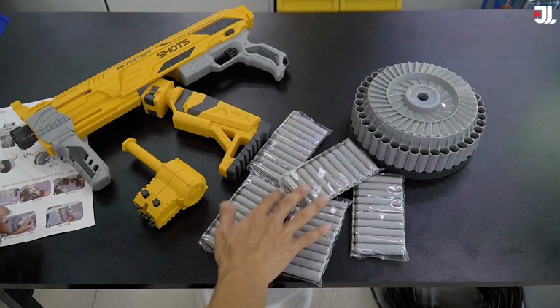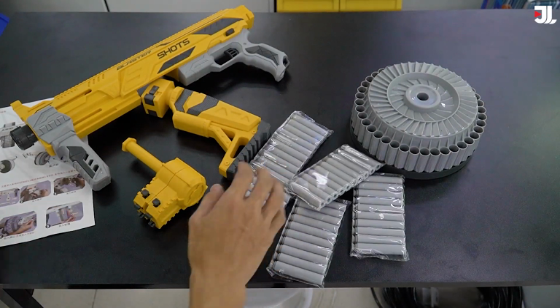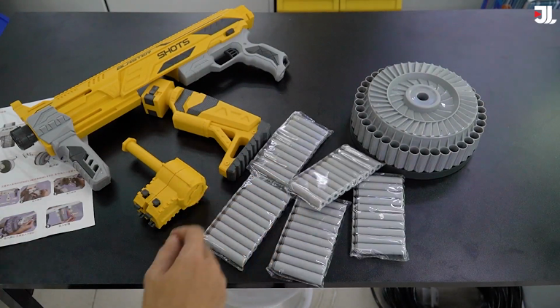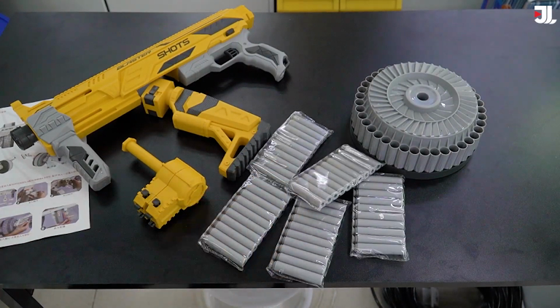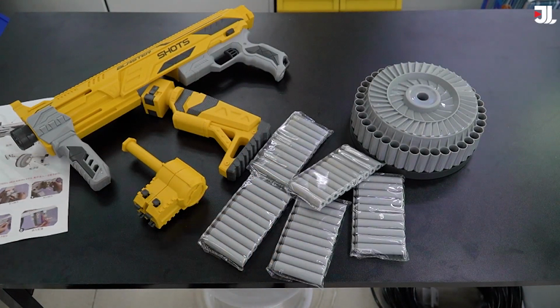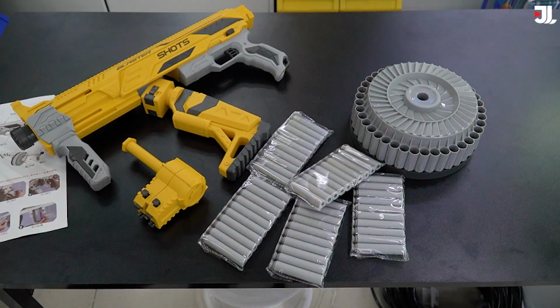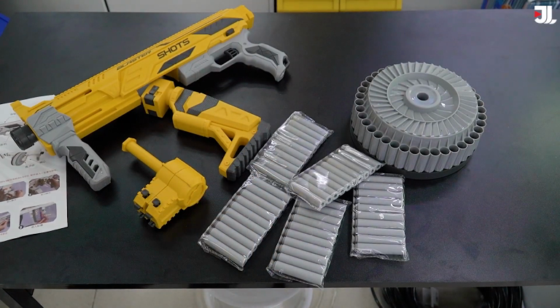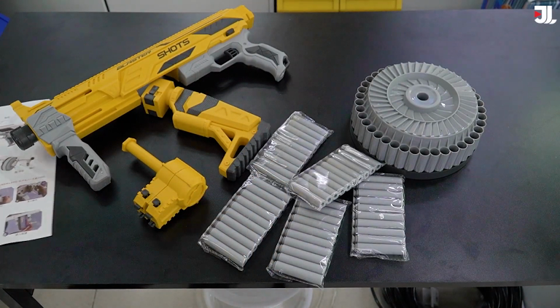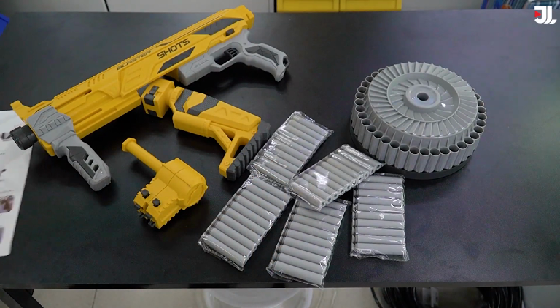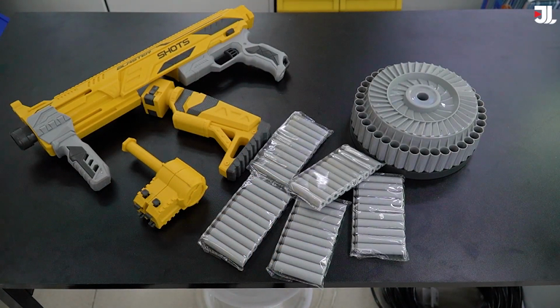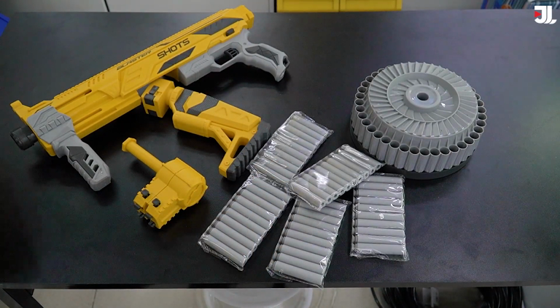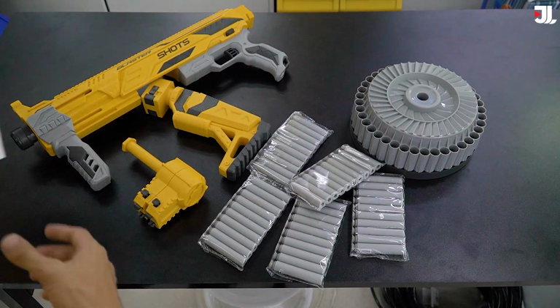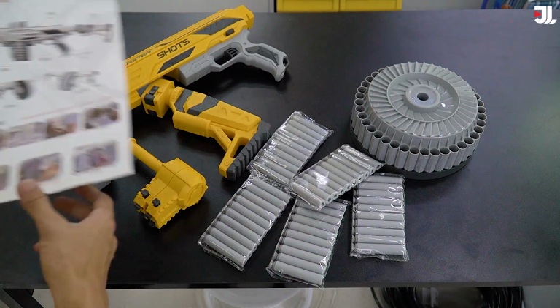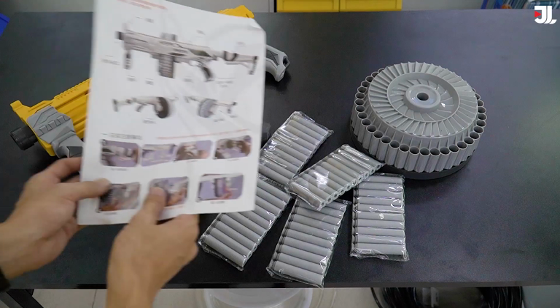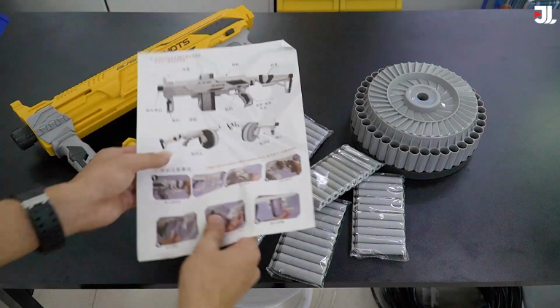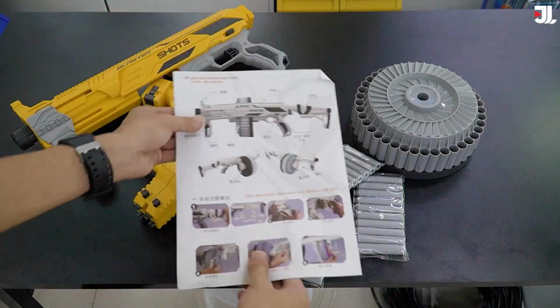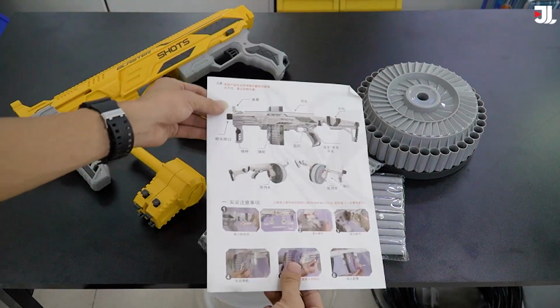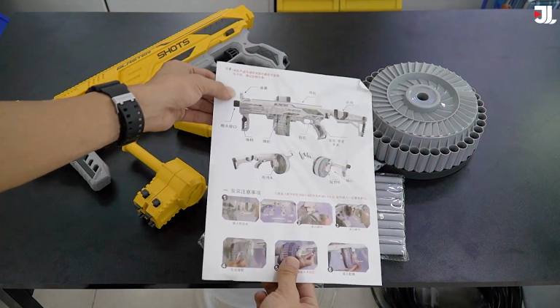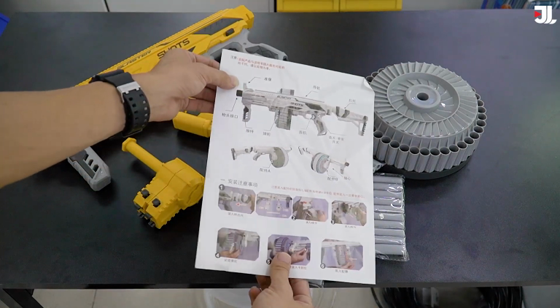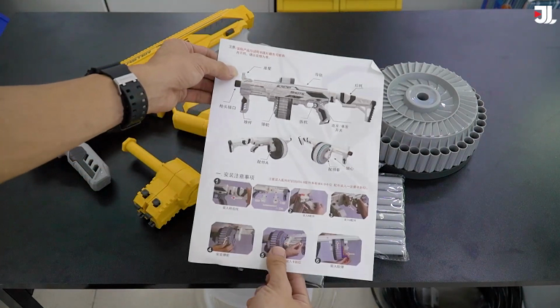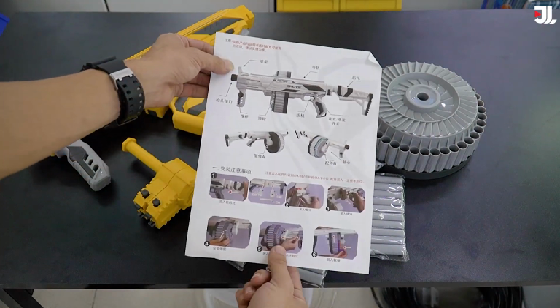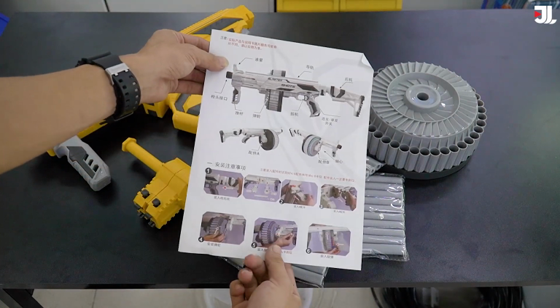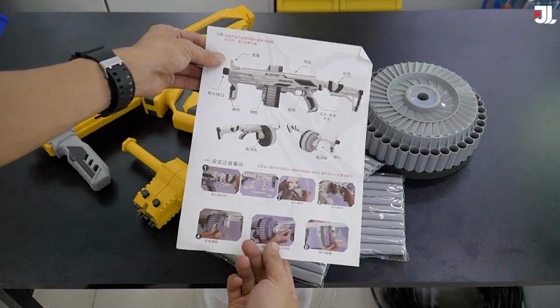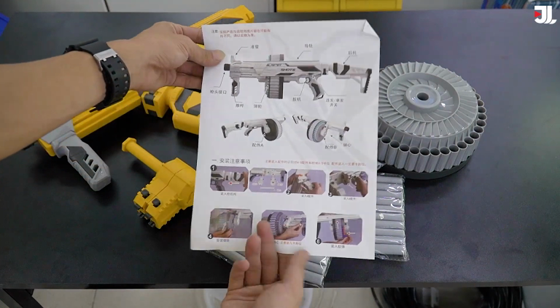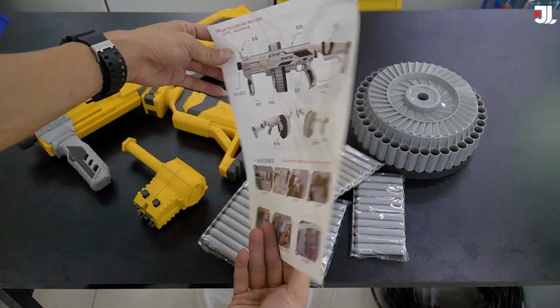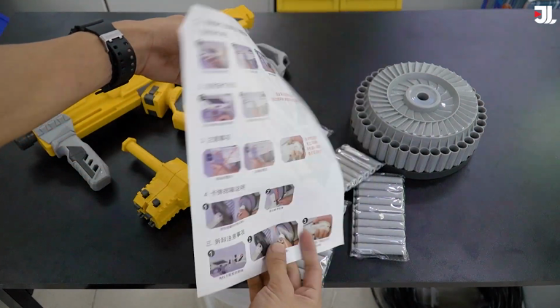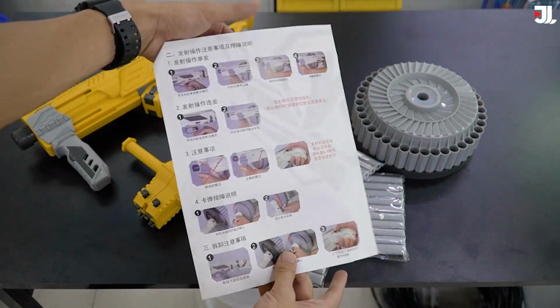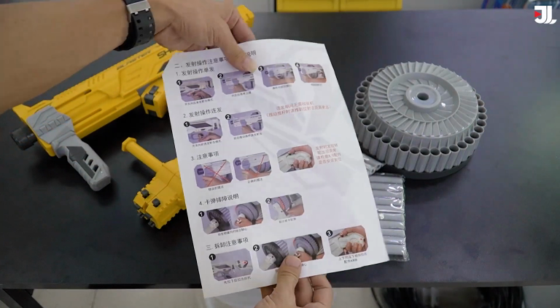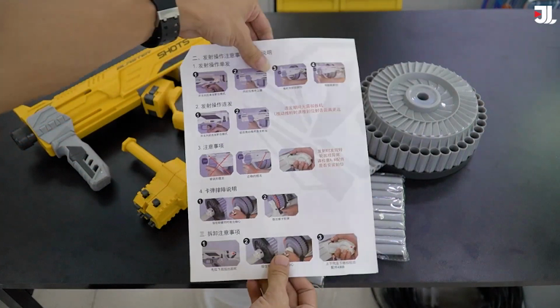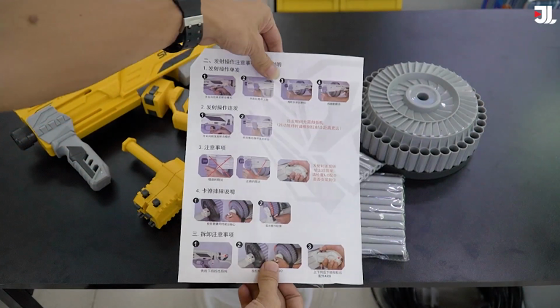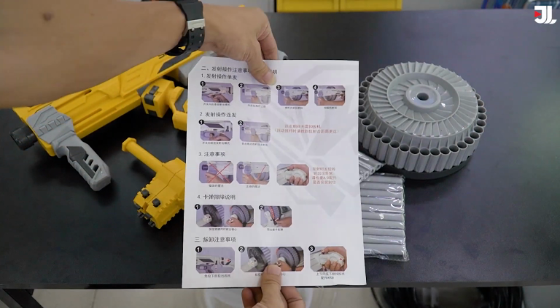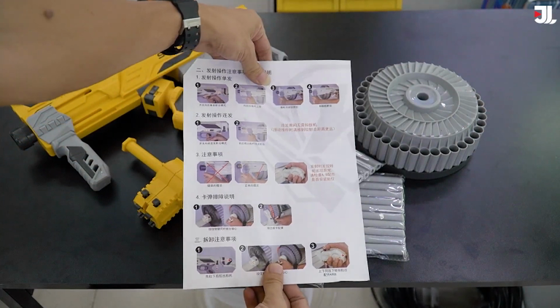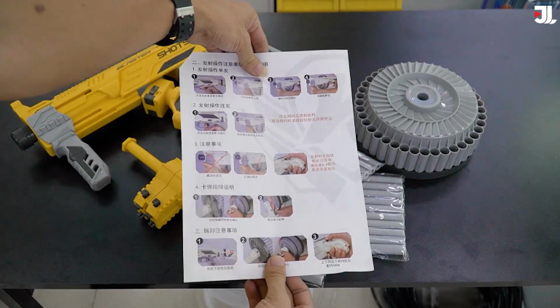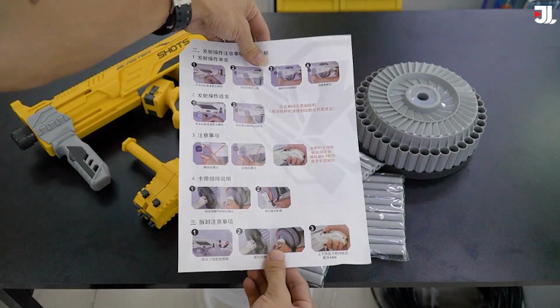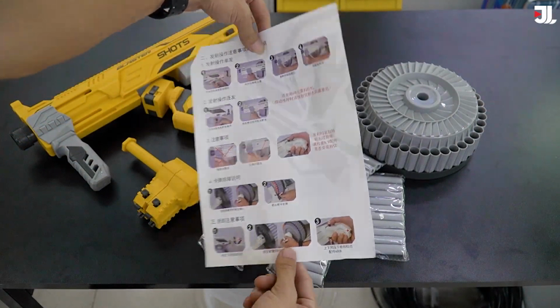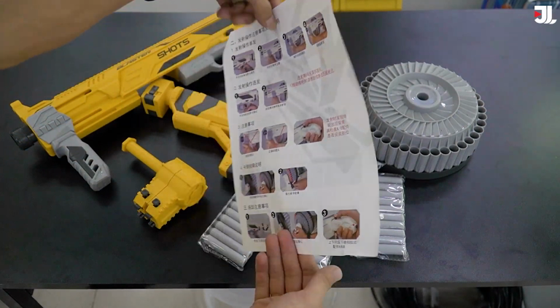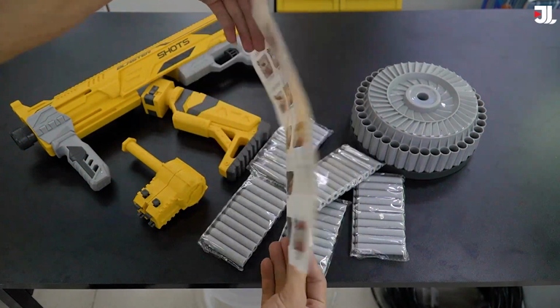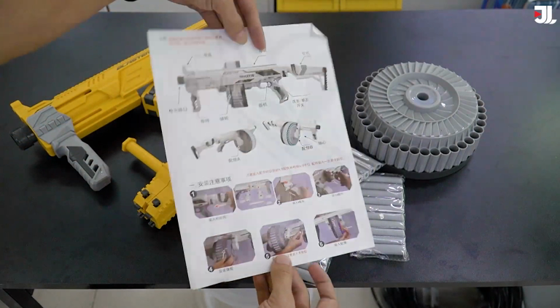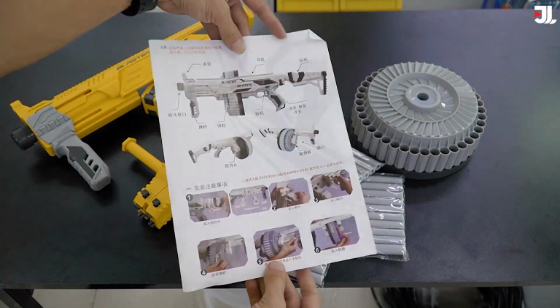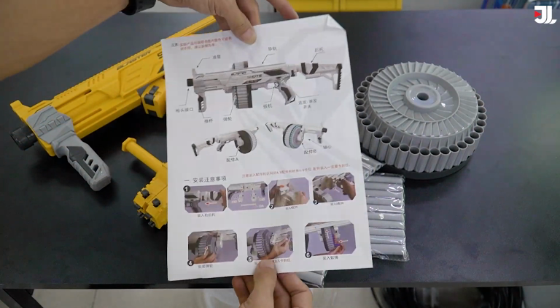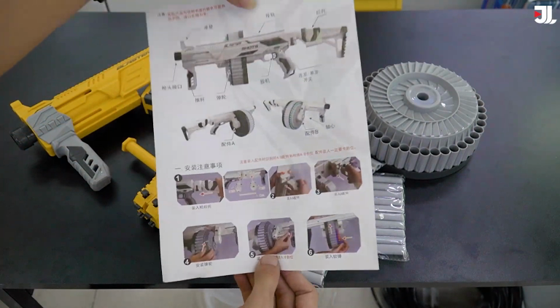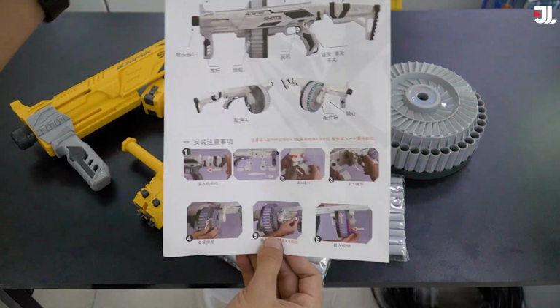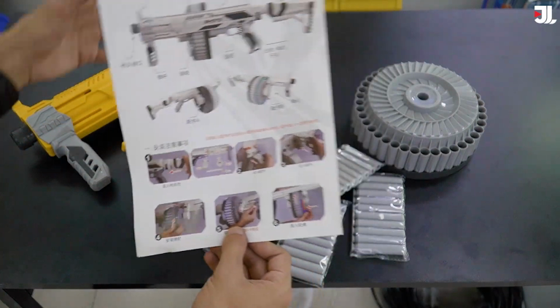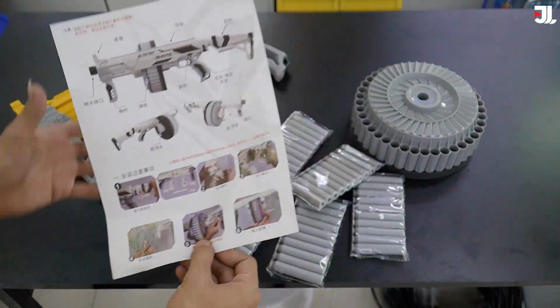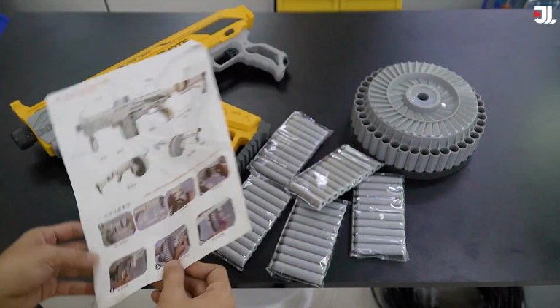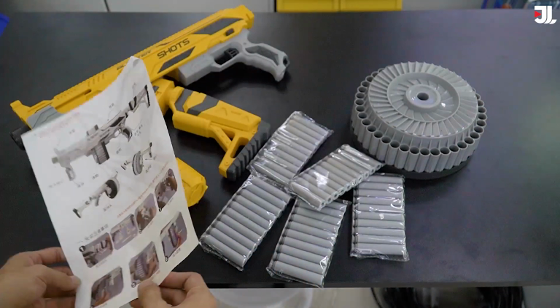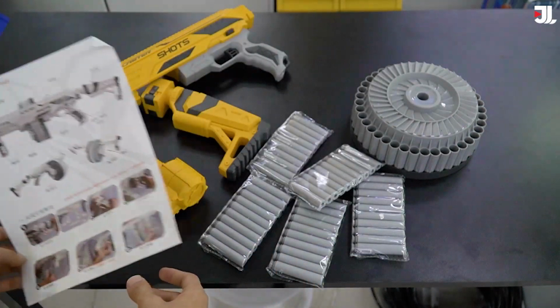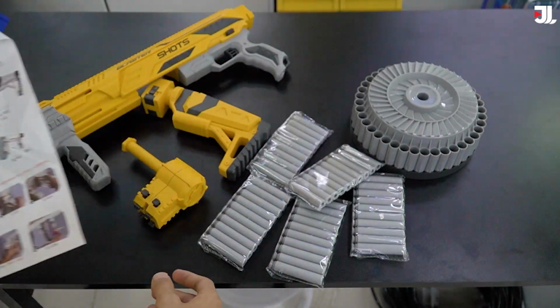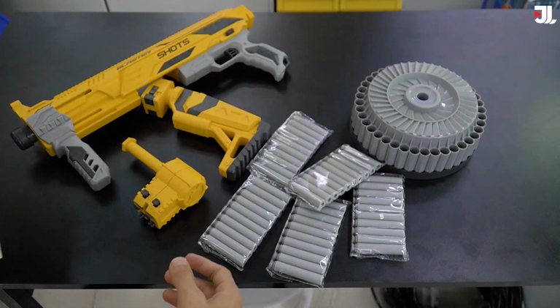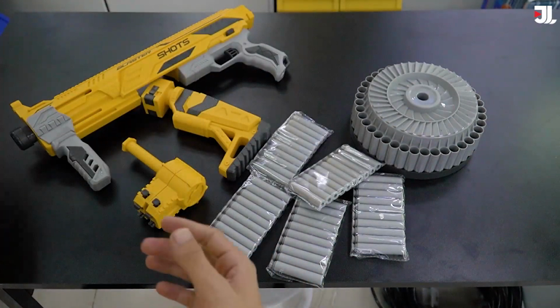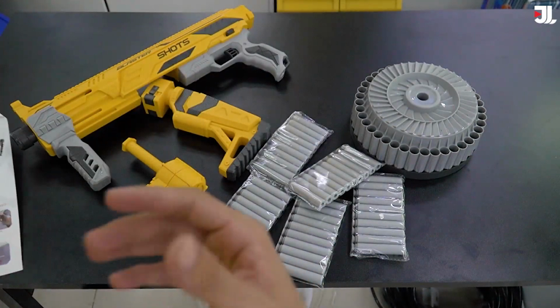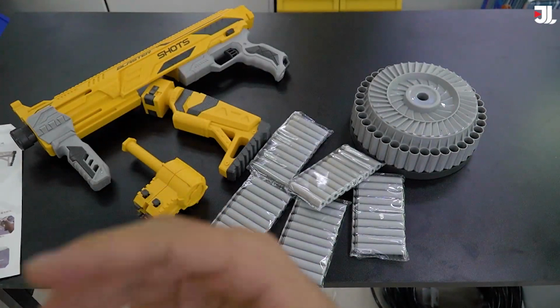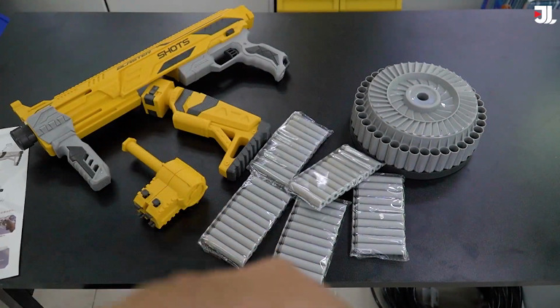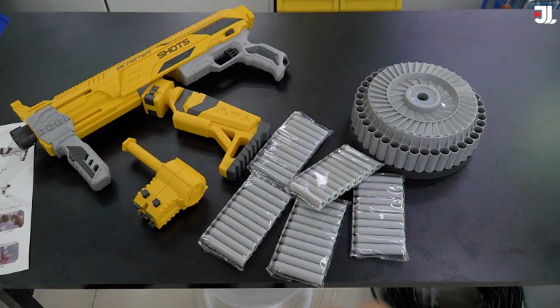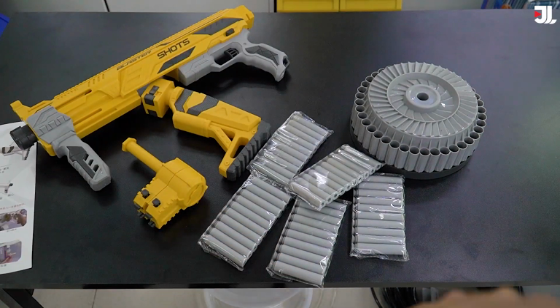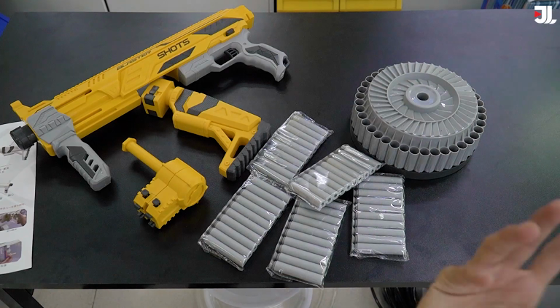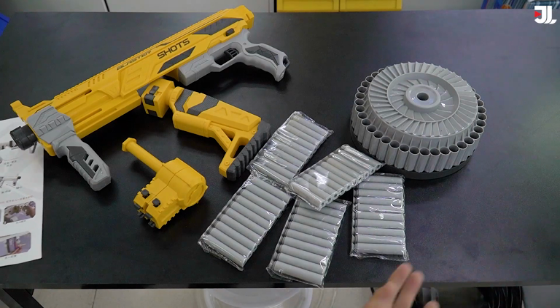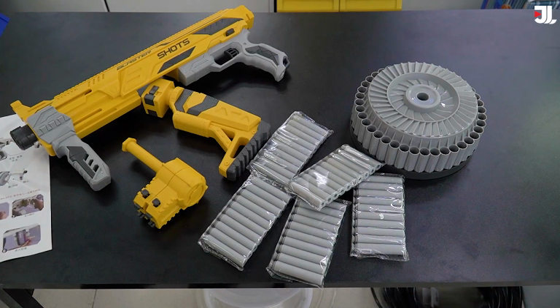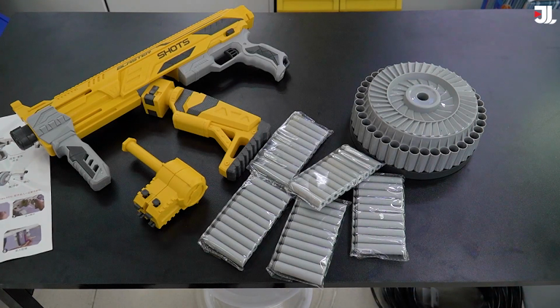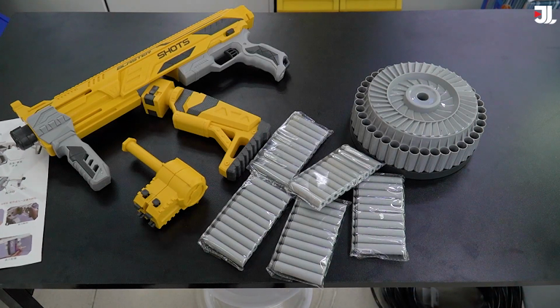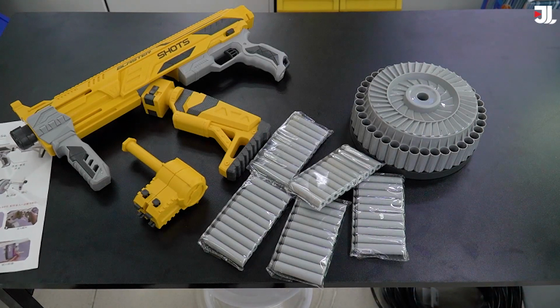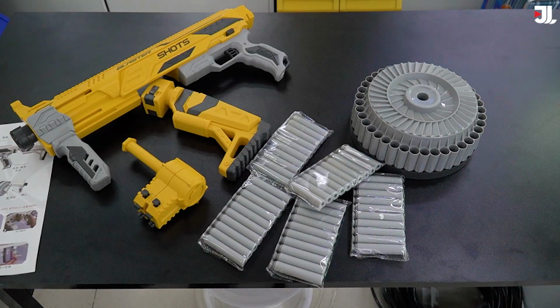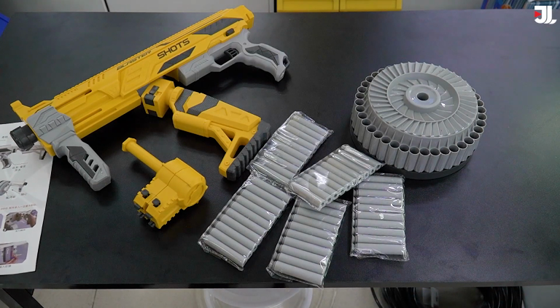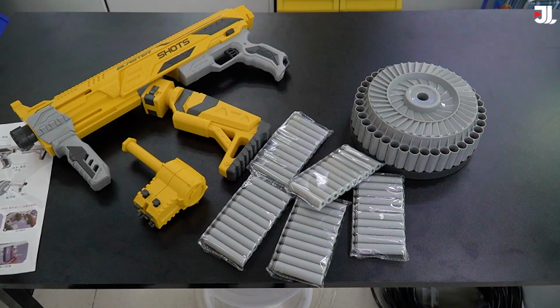Đạn xốp. Ở đây có một cái tờ giấy để chúng ta có thể lắp ghép theo cái hình dạng này. Tuy nhiên bây giờ không cần đến nó nữa, bởi vì mình sẽ hướng dẫn các bạn cách chúng ta lắp.